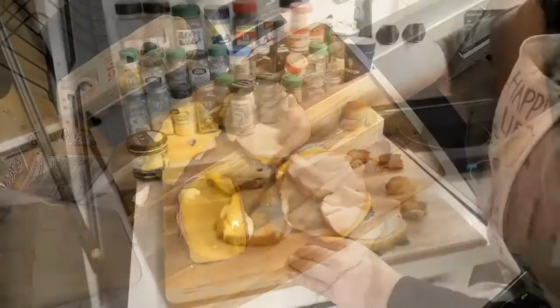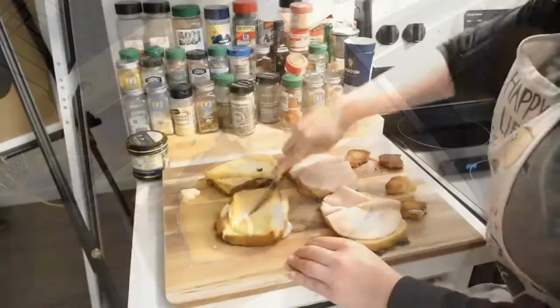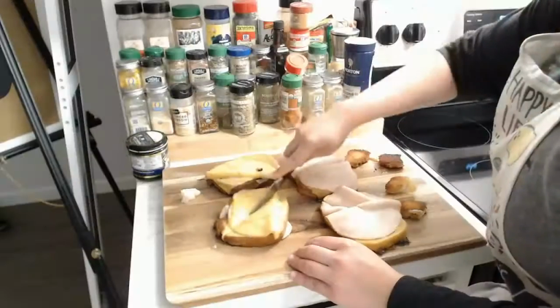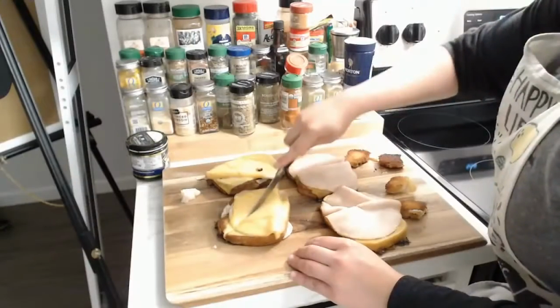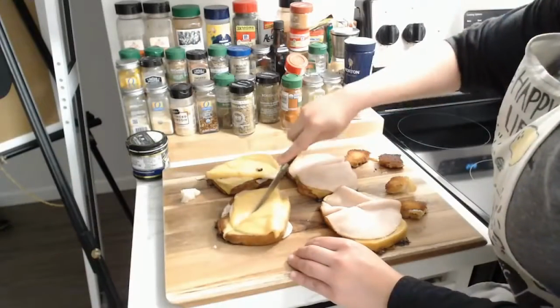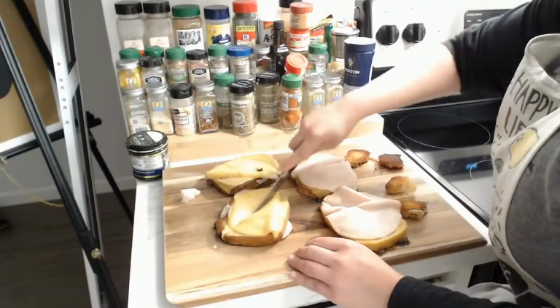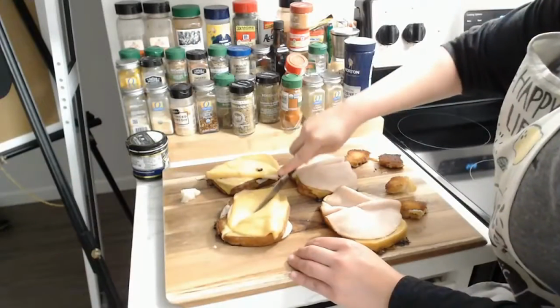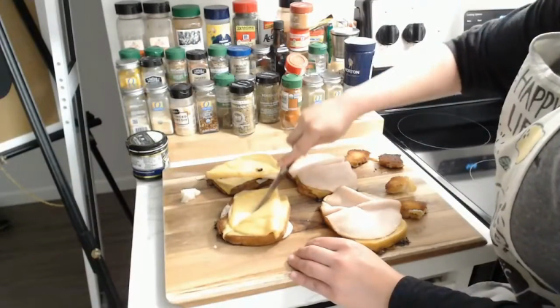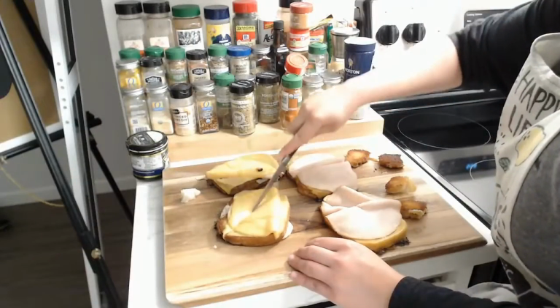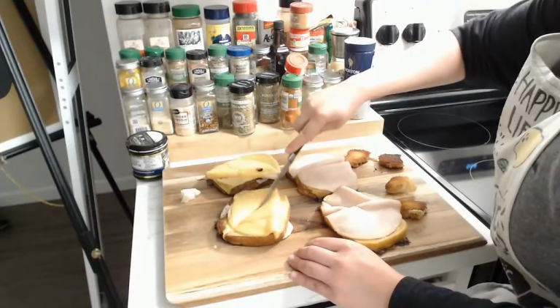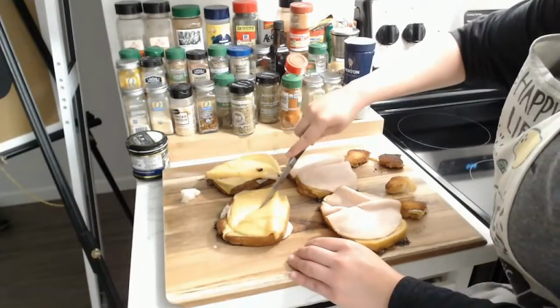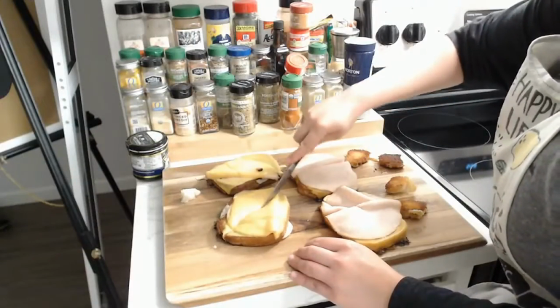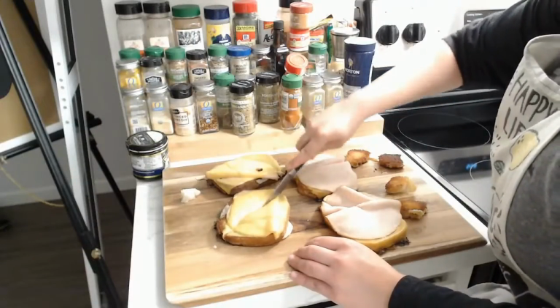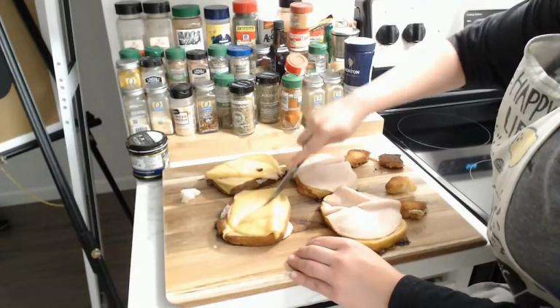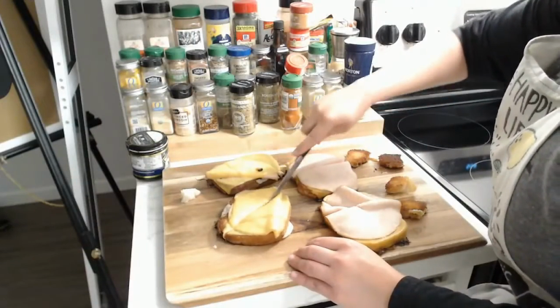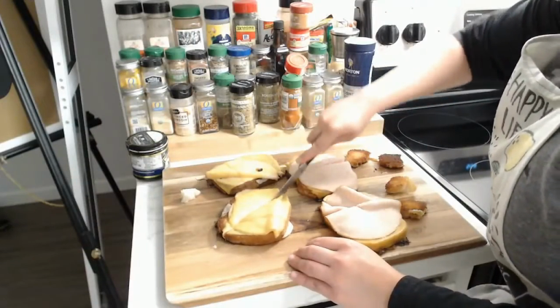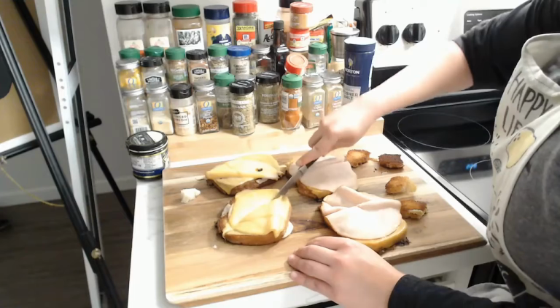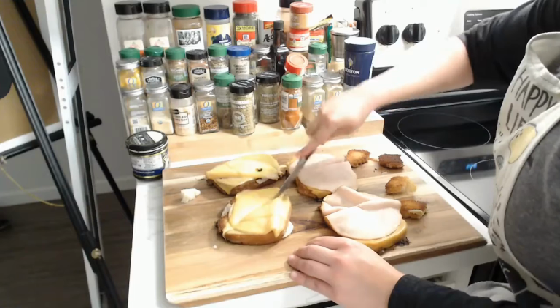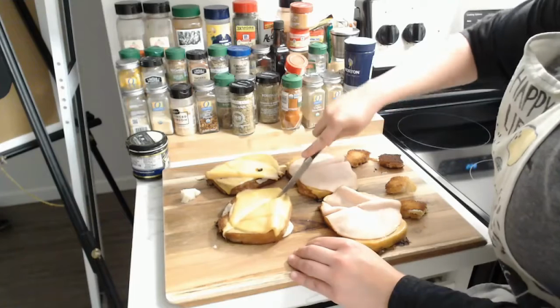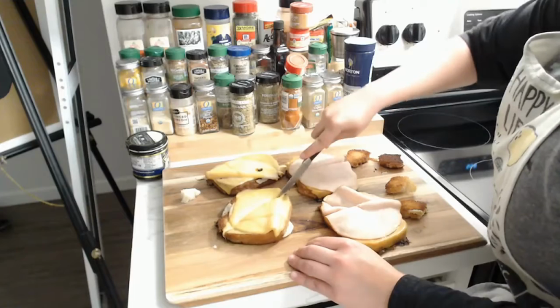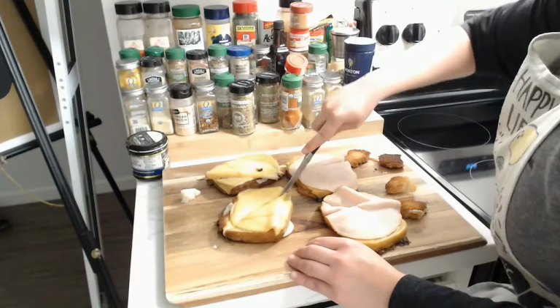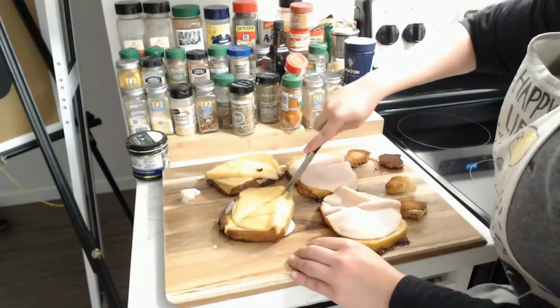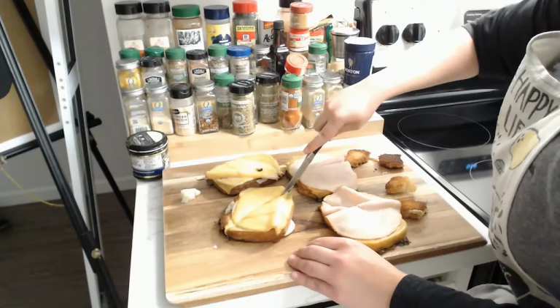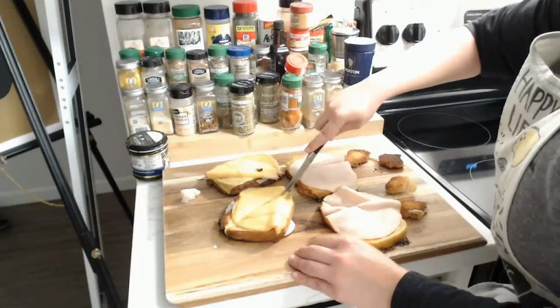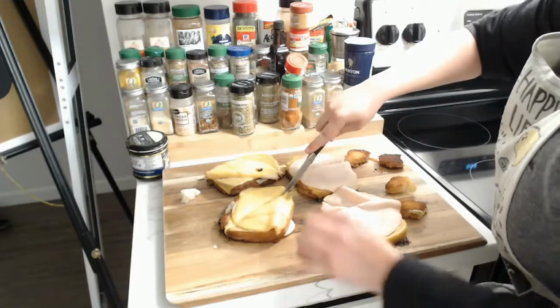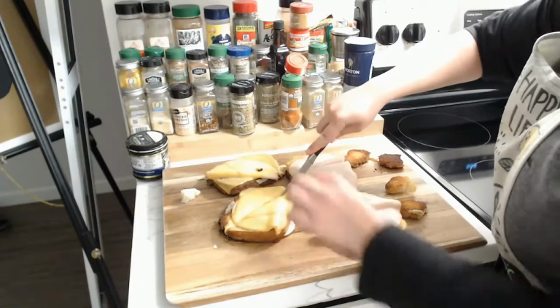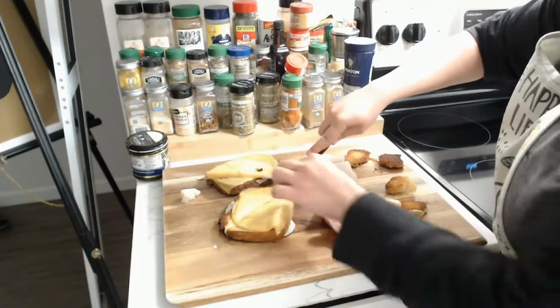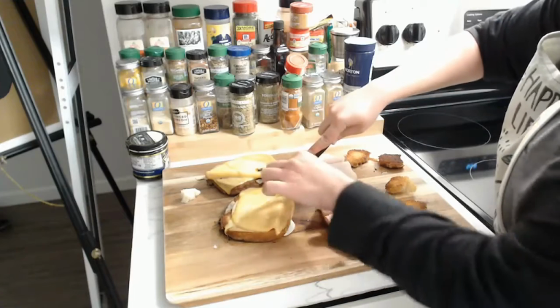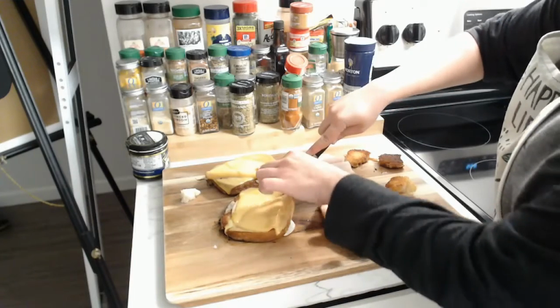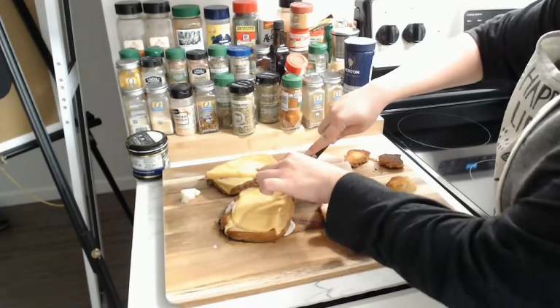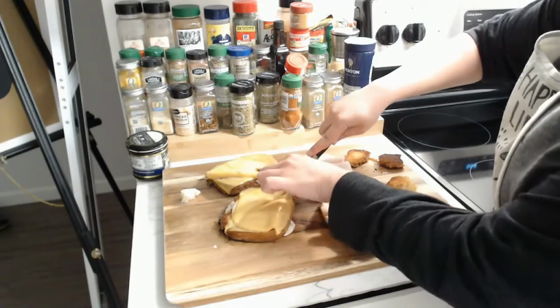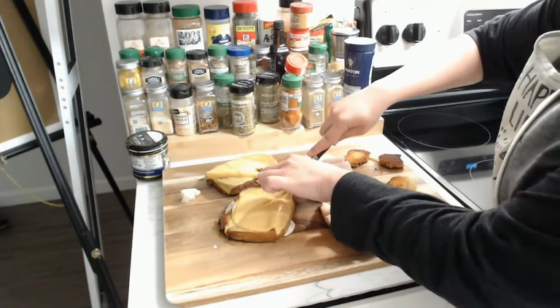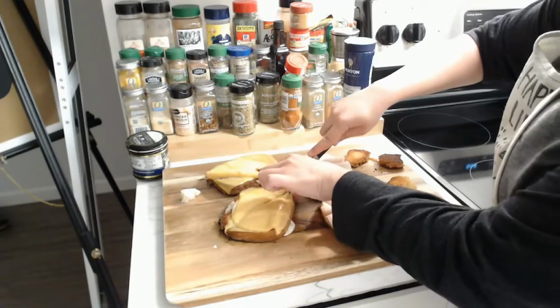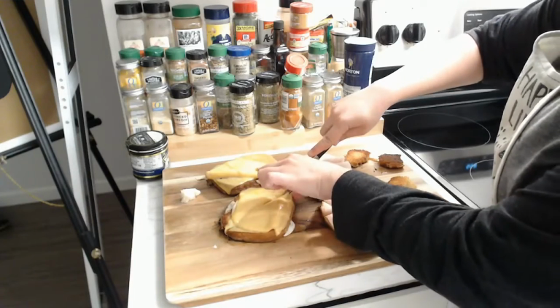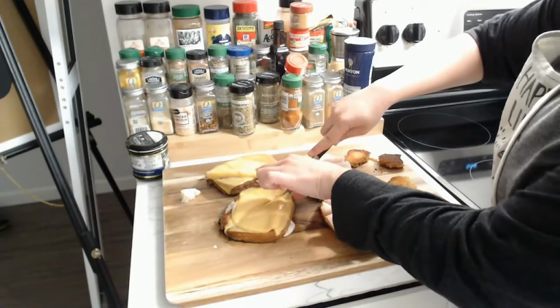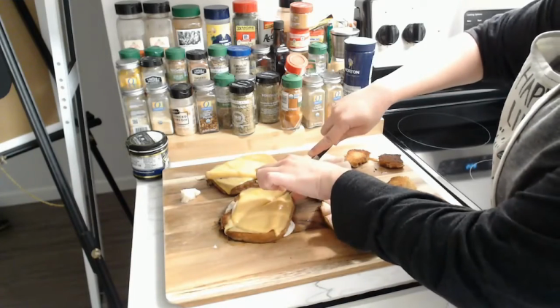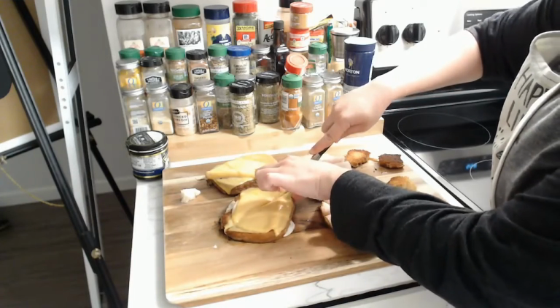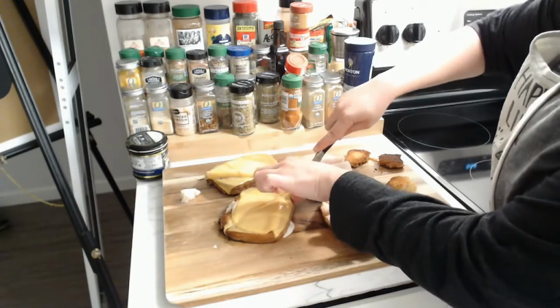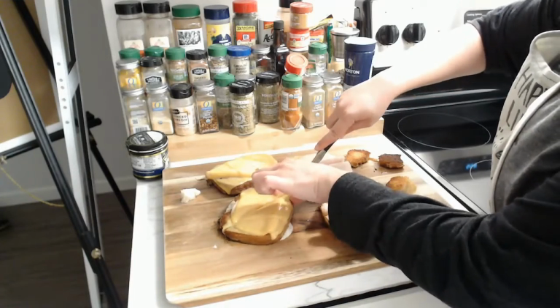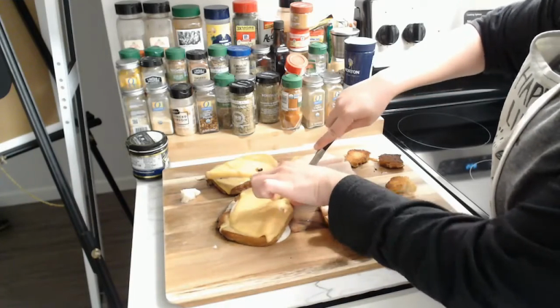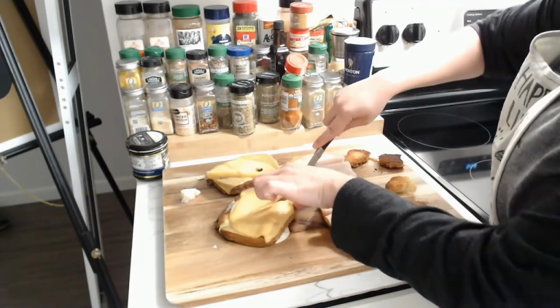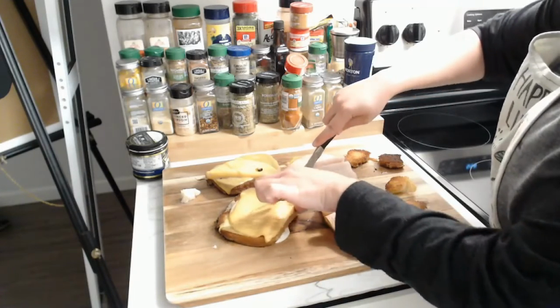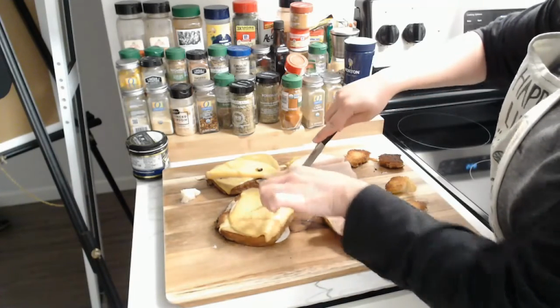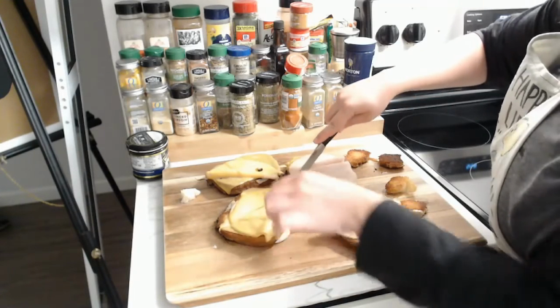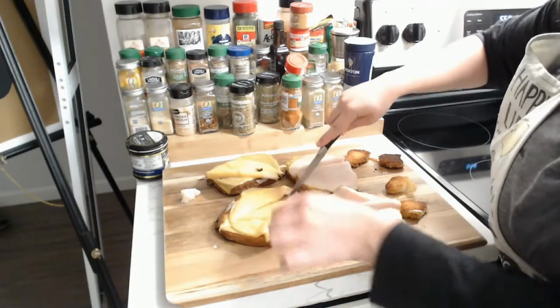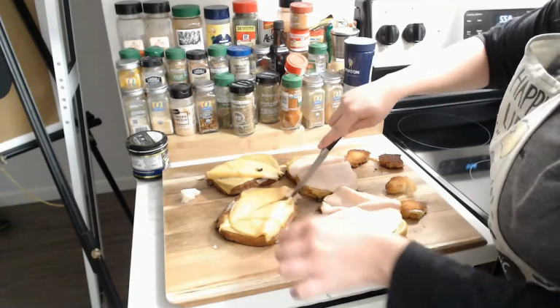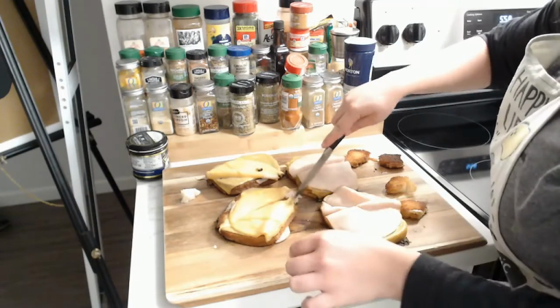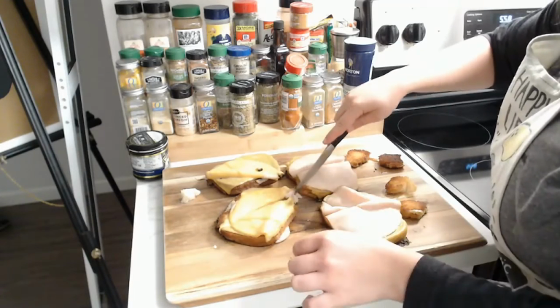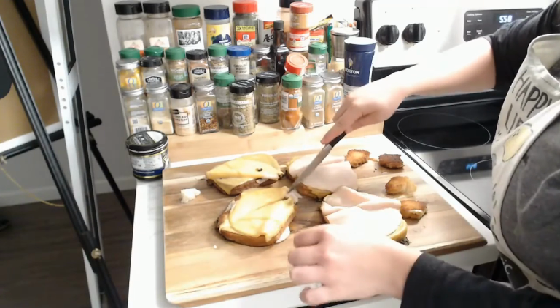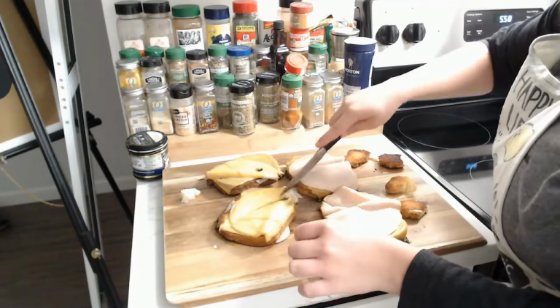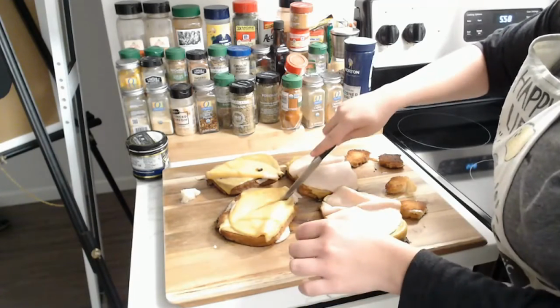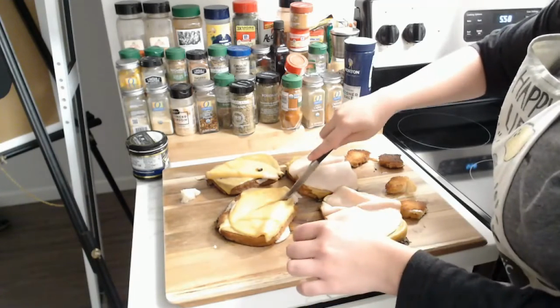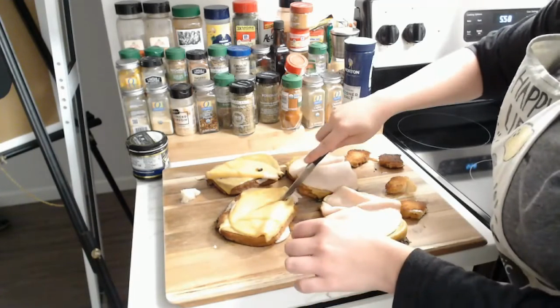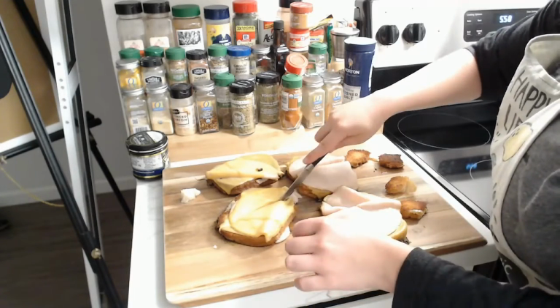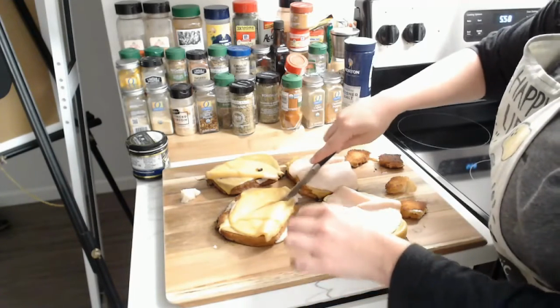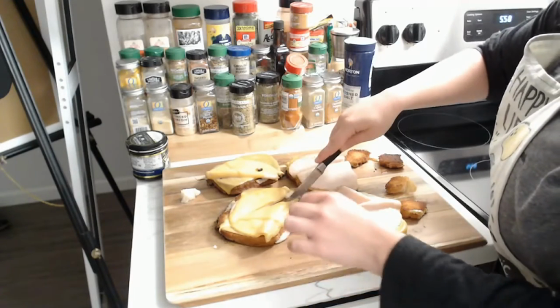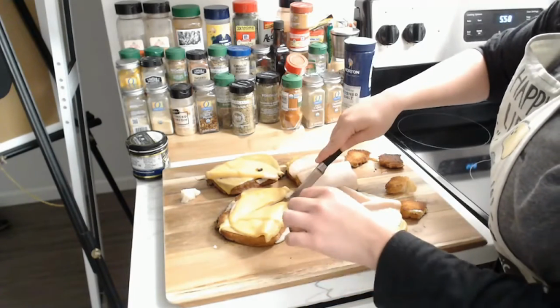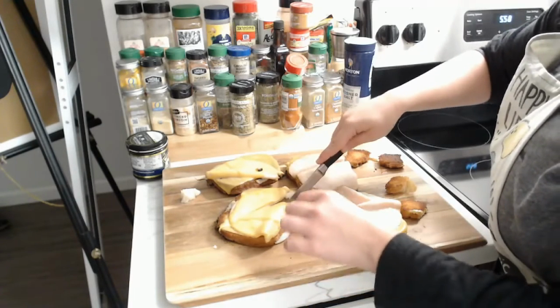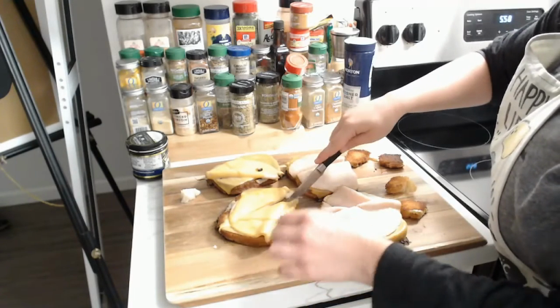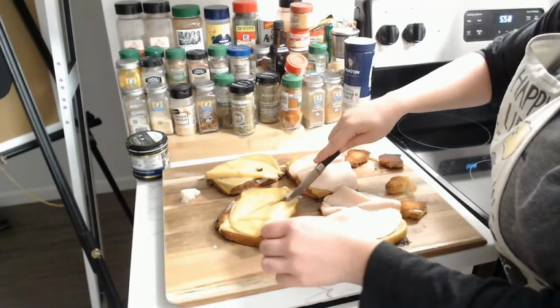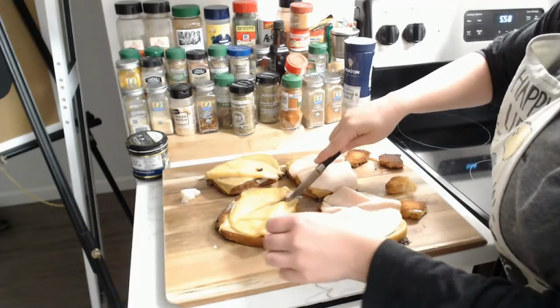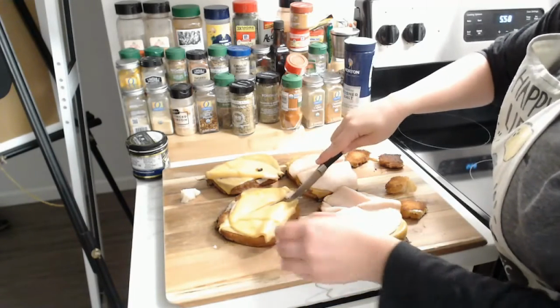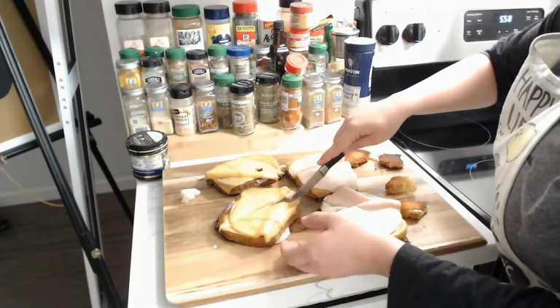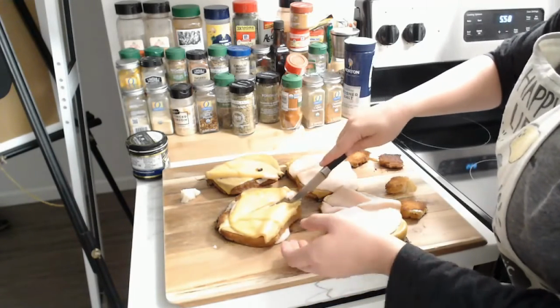For a nice cross section, I opened up one of the pieces to show the lovely yolk running out of it.